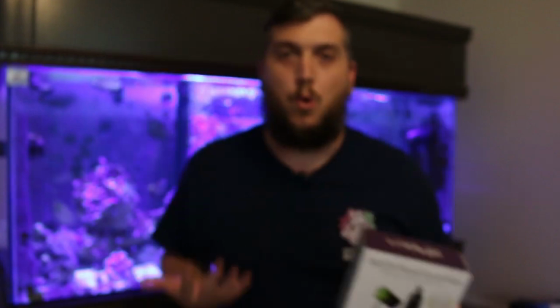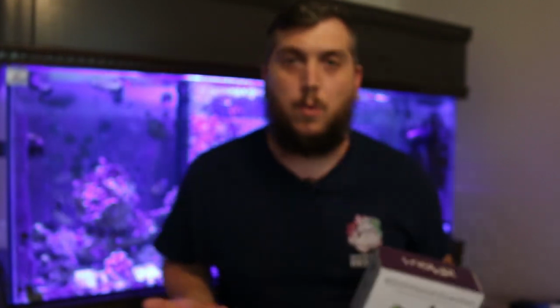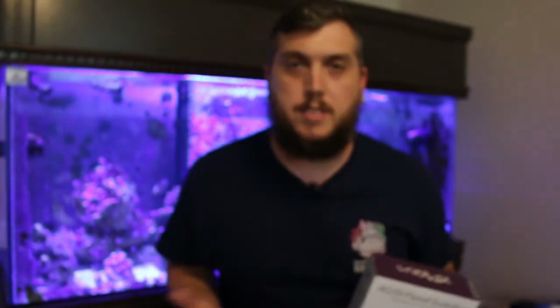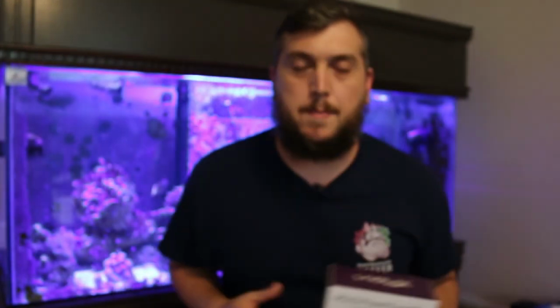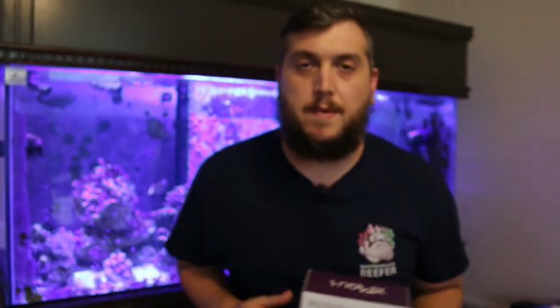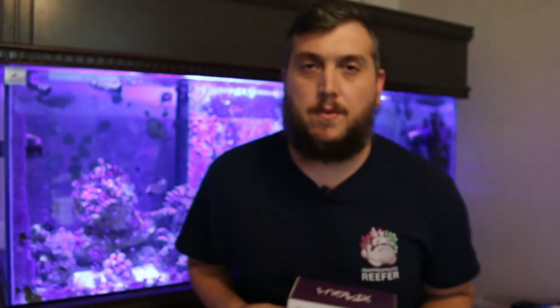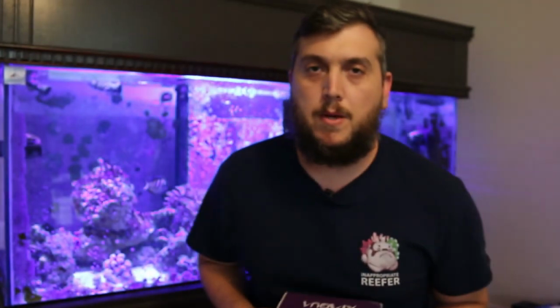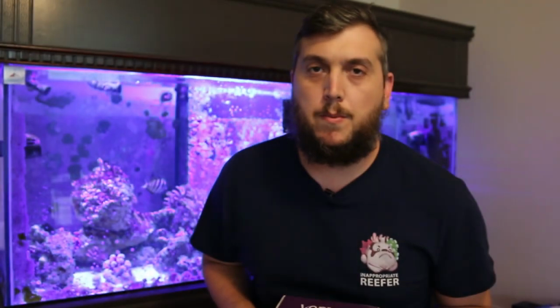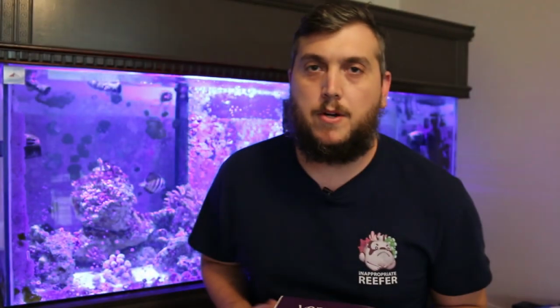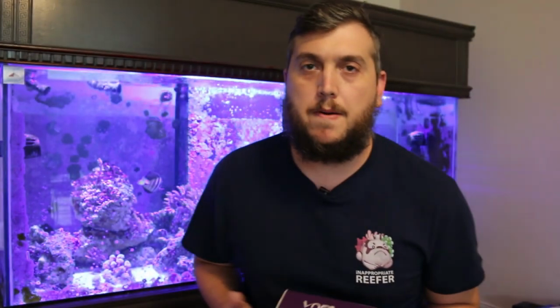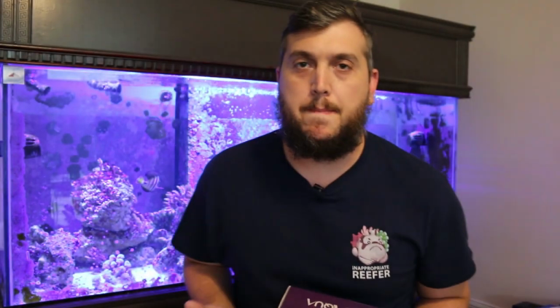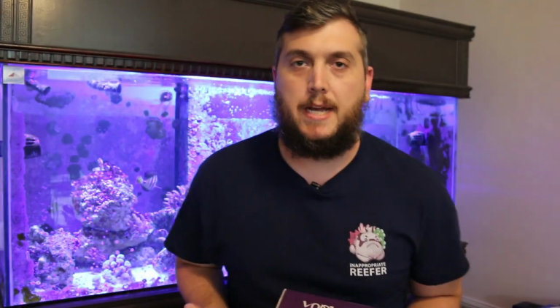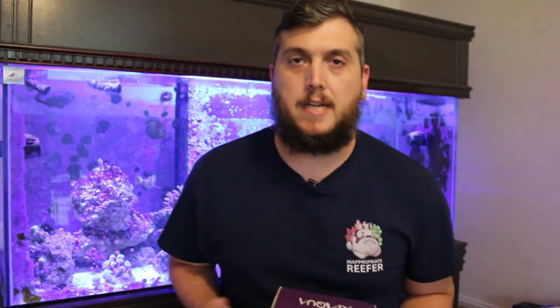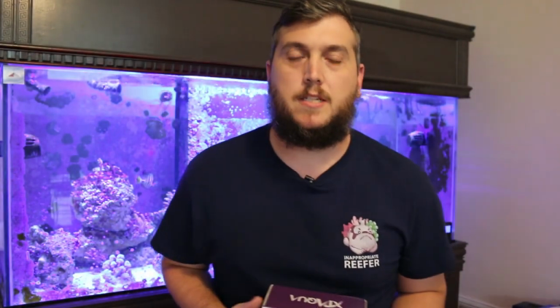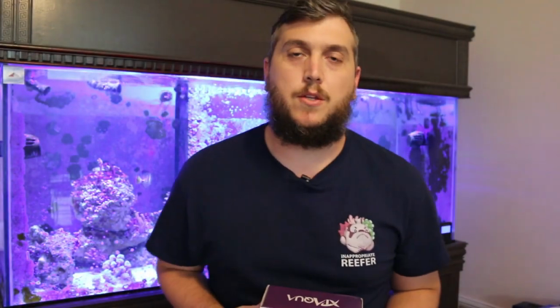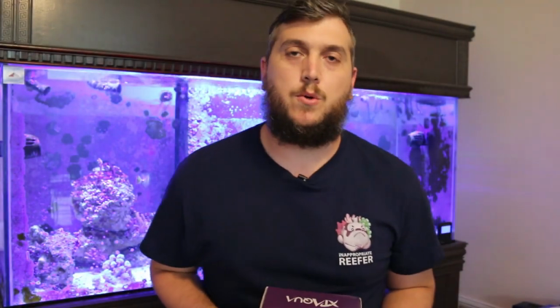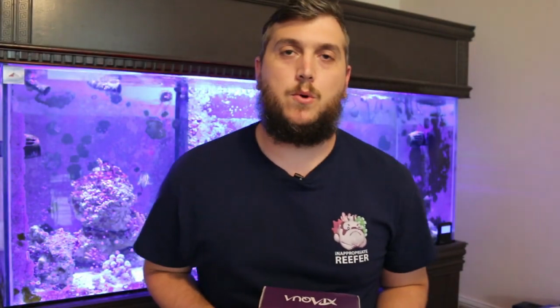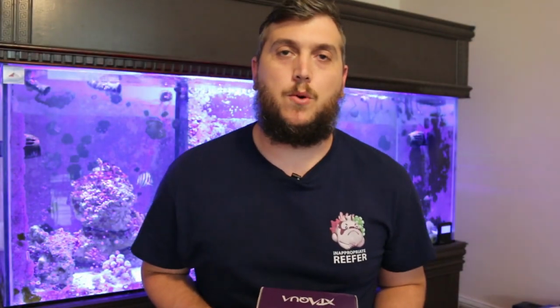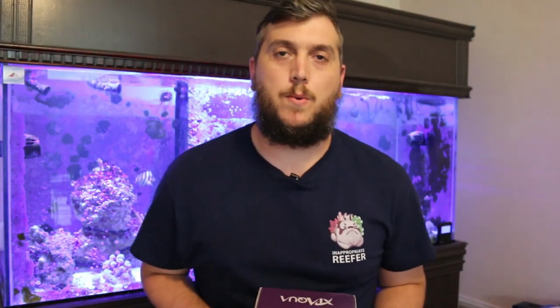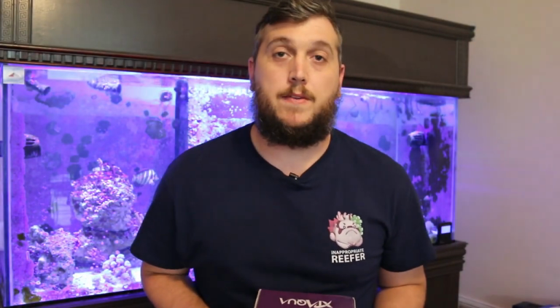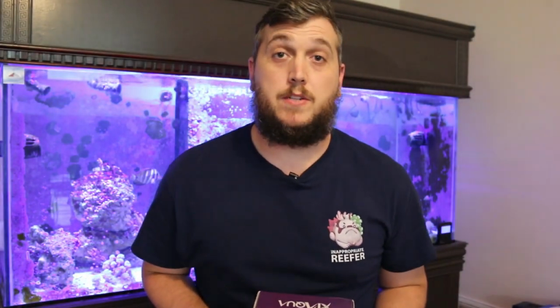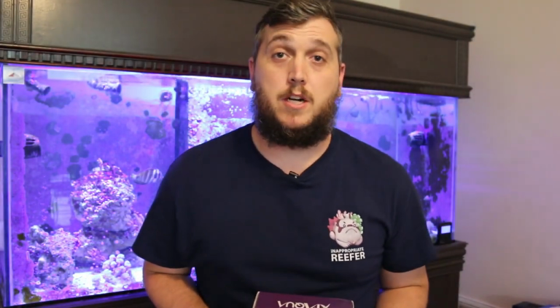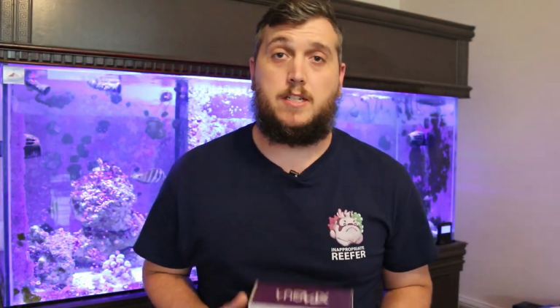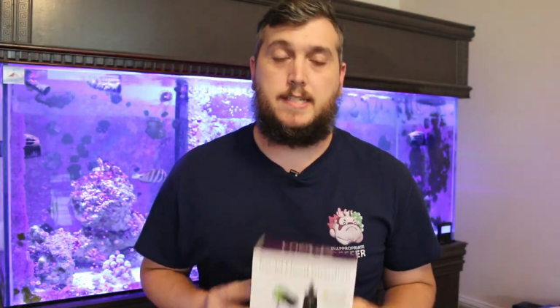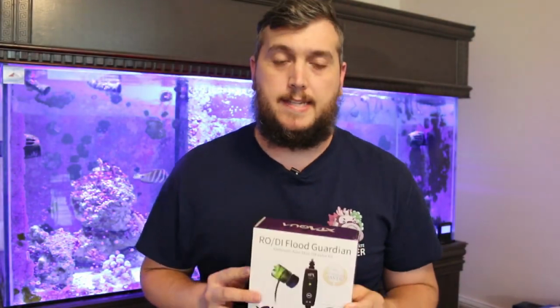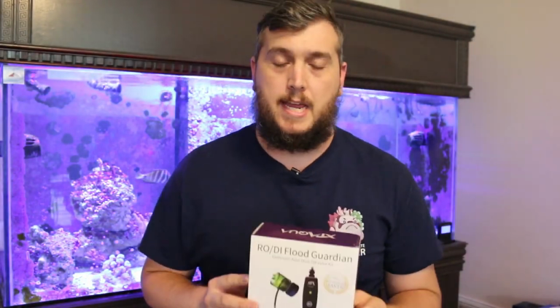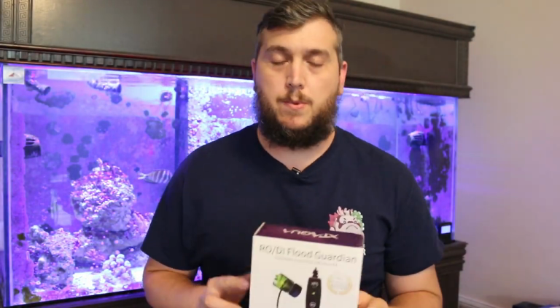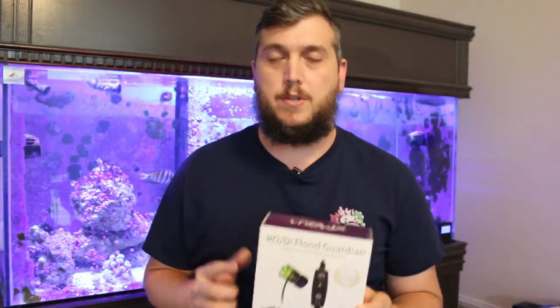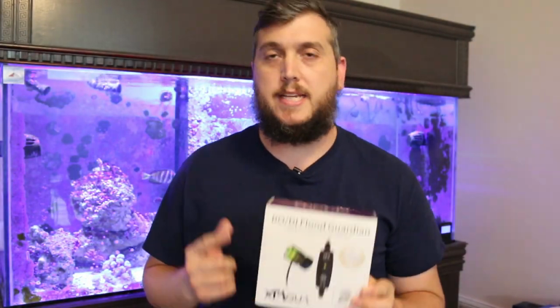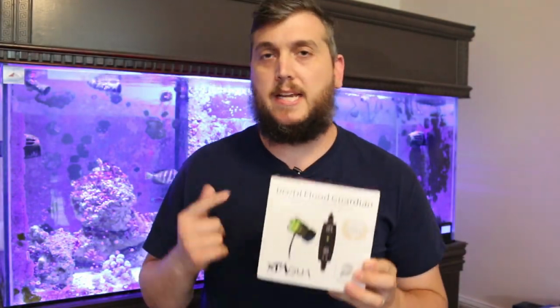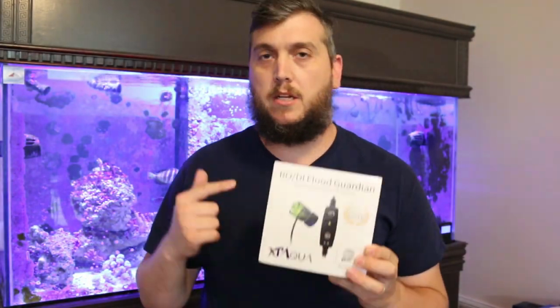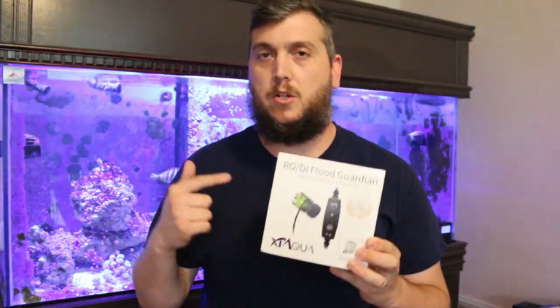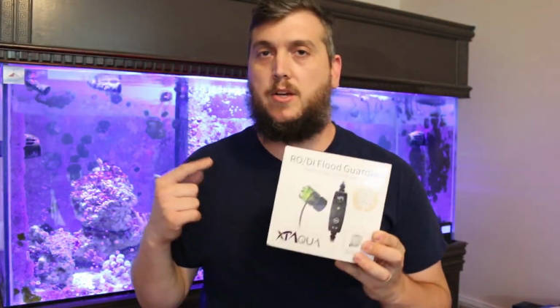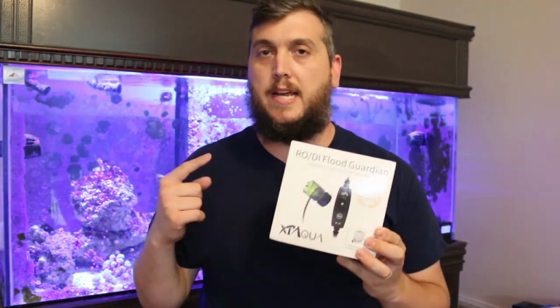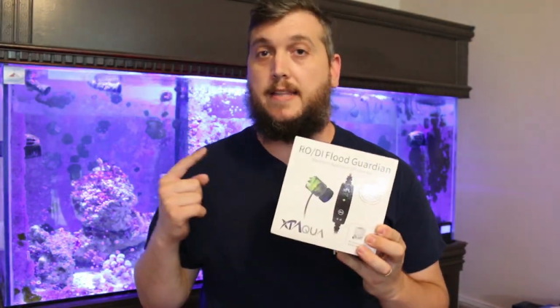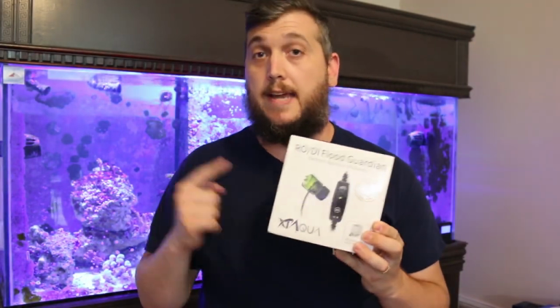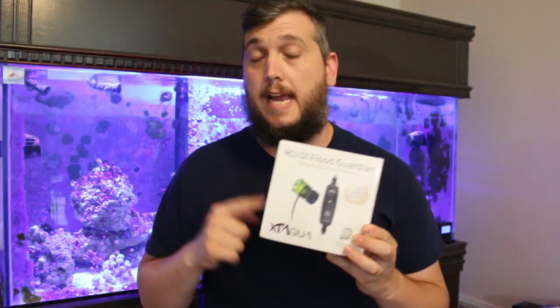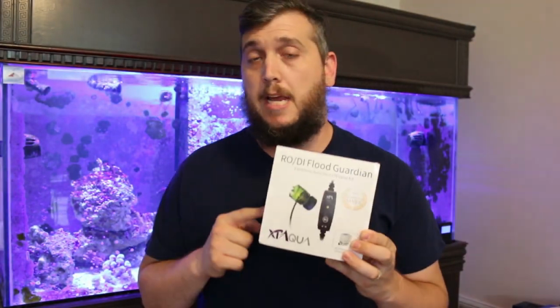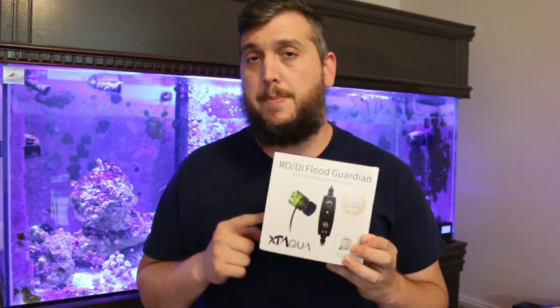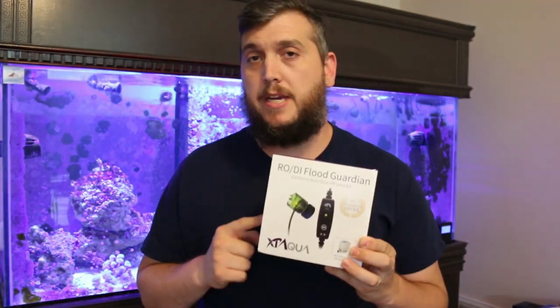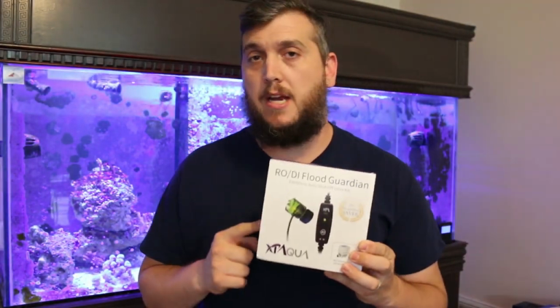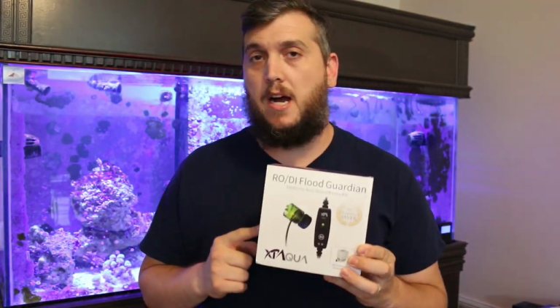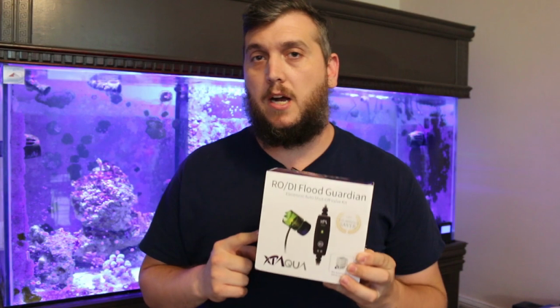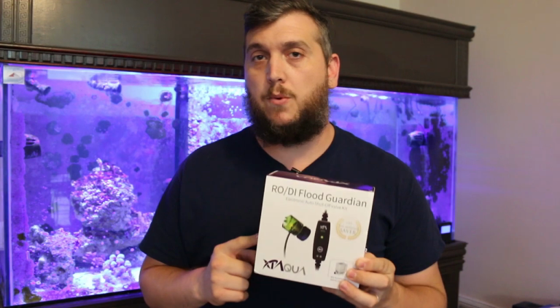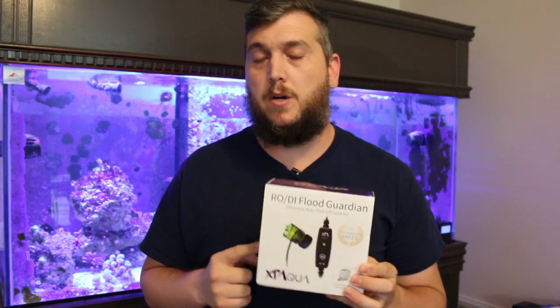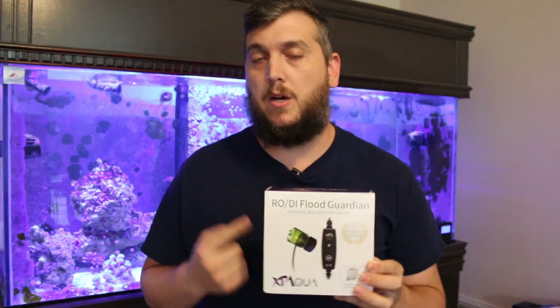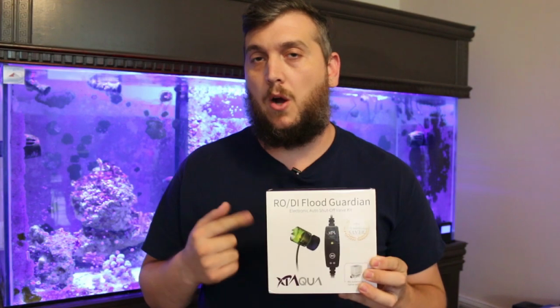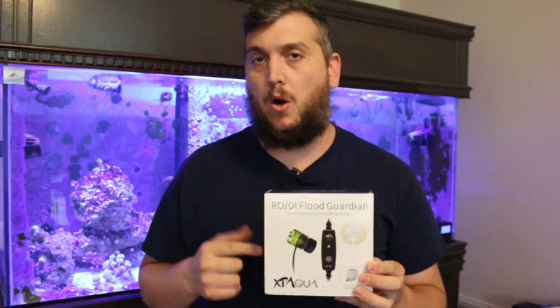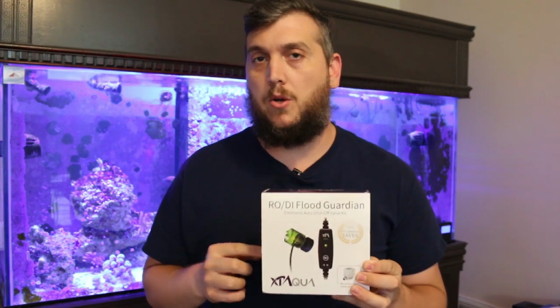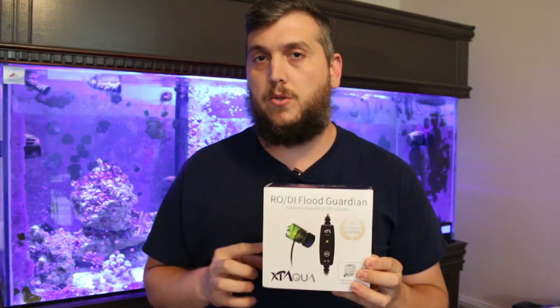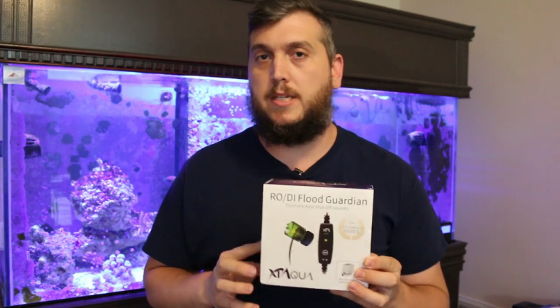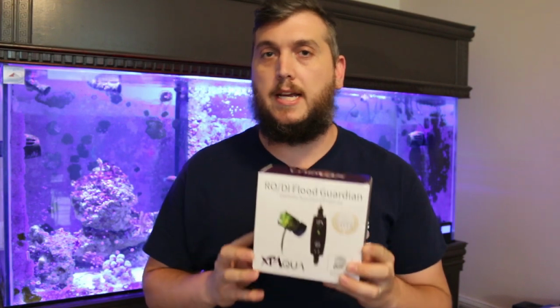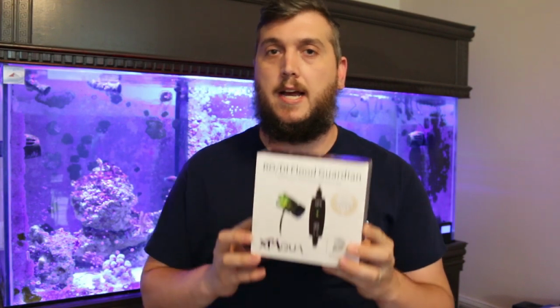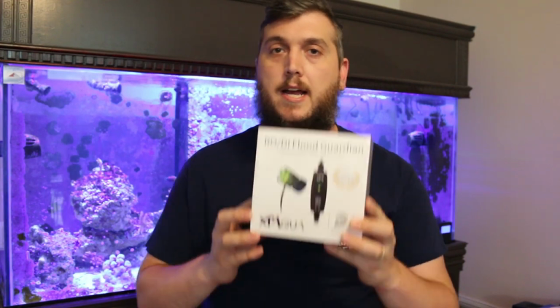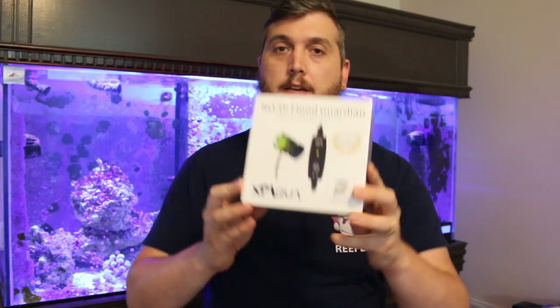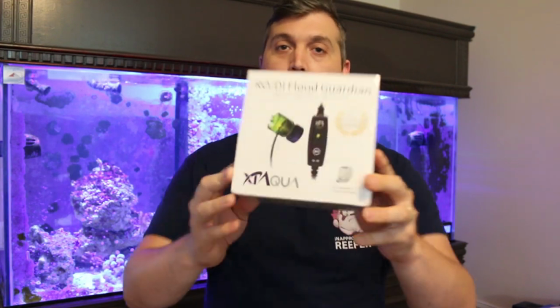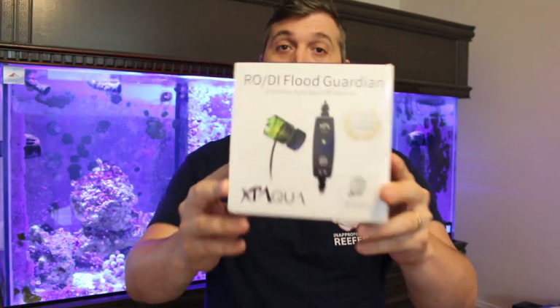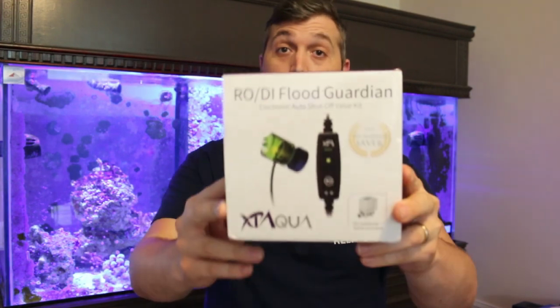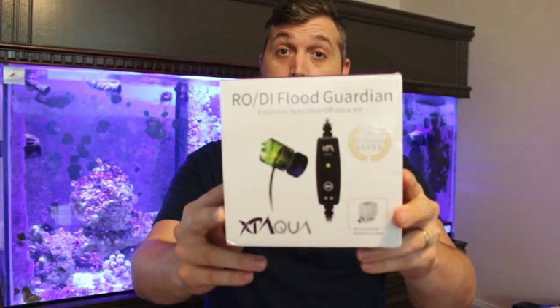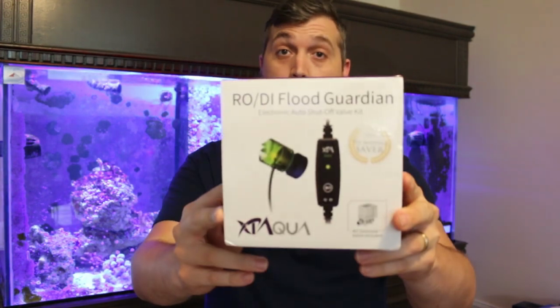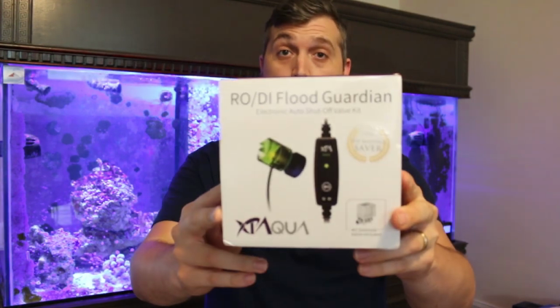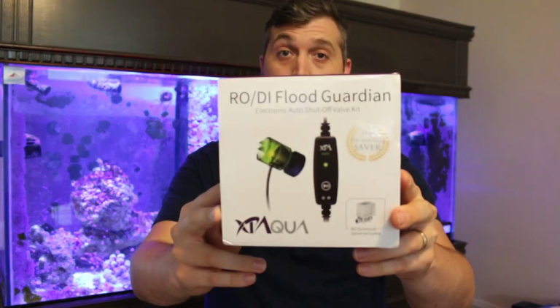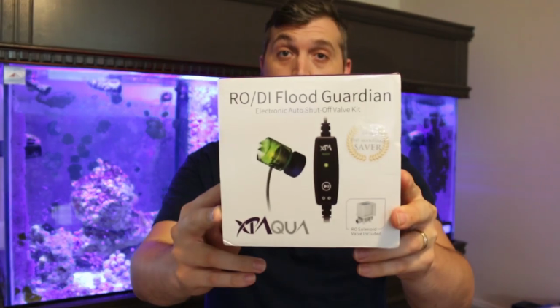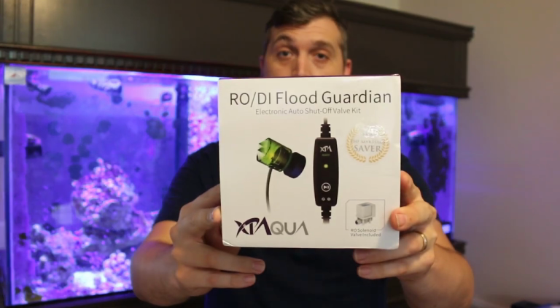What's up everyone, welcome back to the Coral Reef Talk. Today we're taking a look at the XP Aqua RODI Flood Guardian.